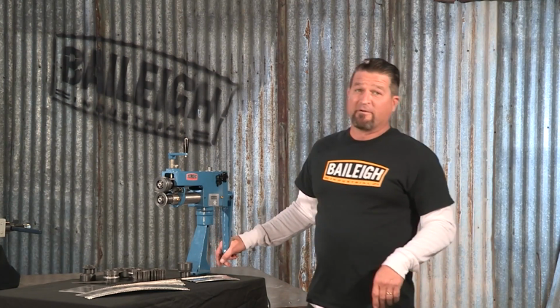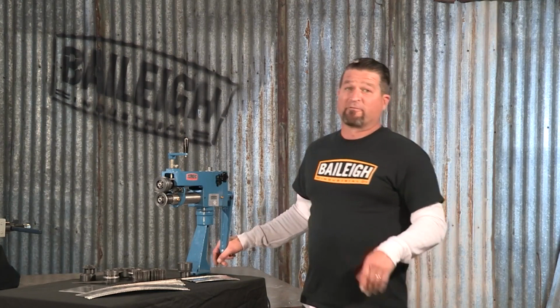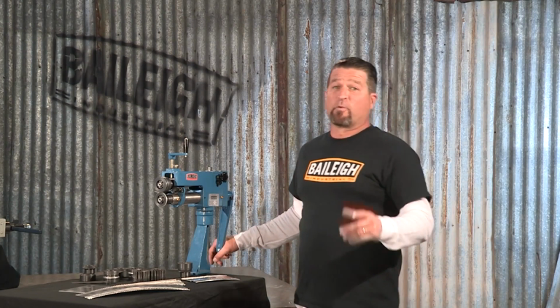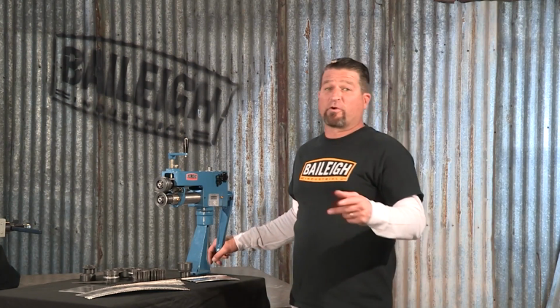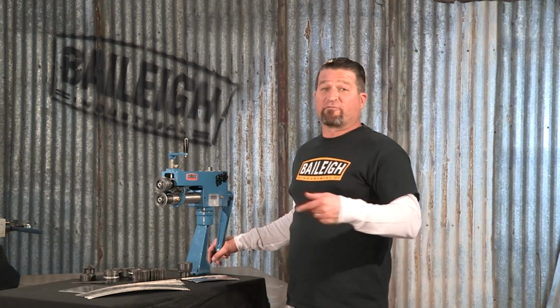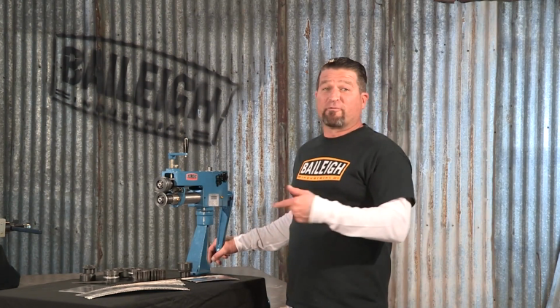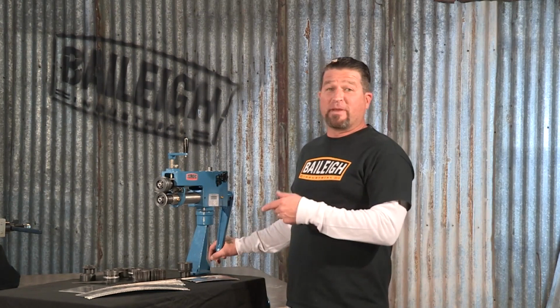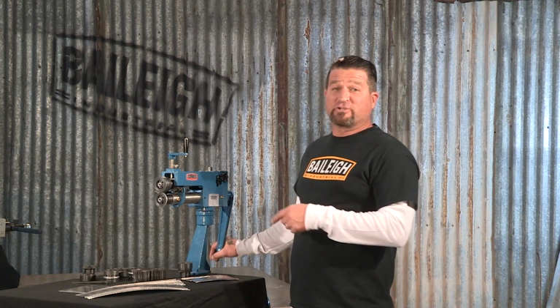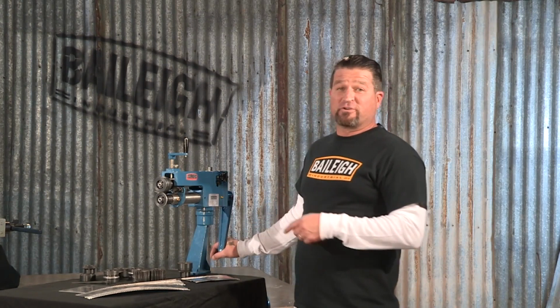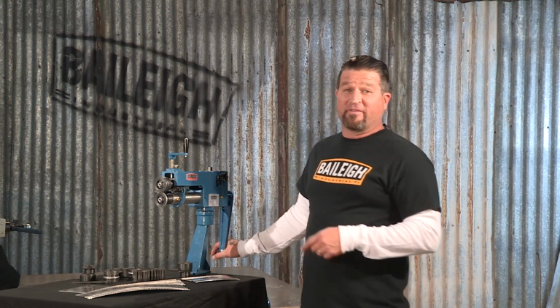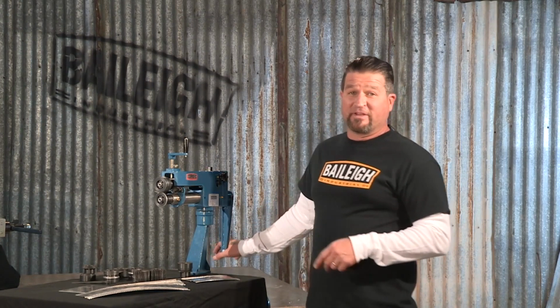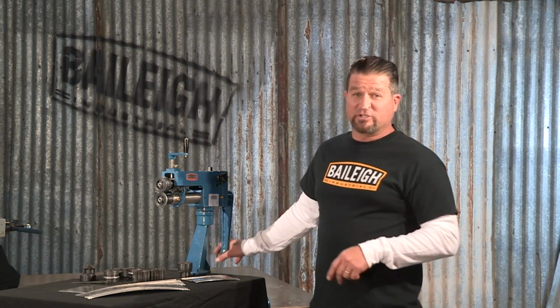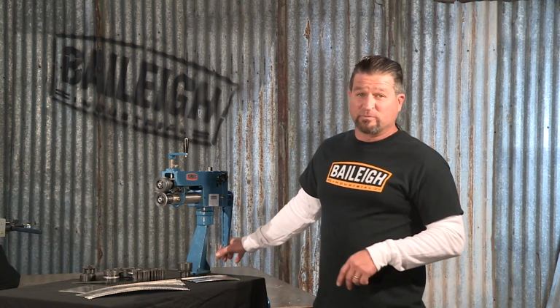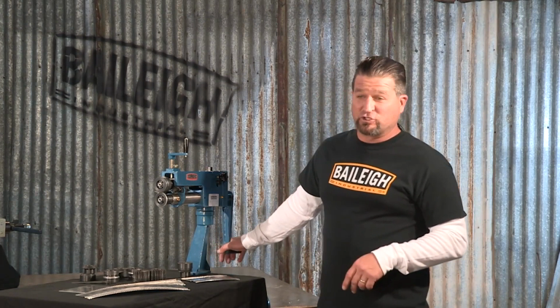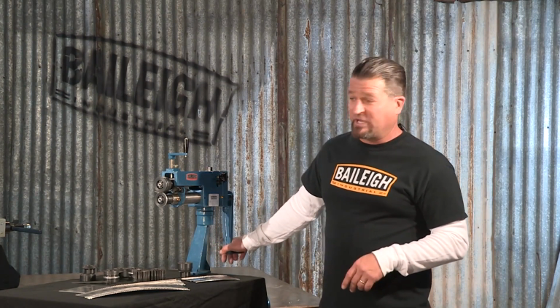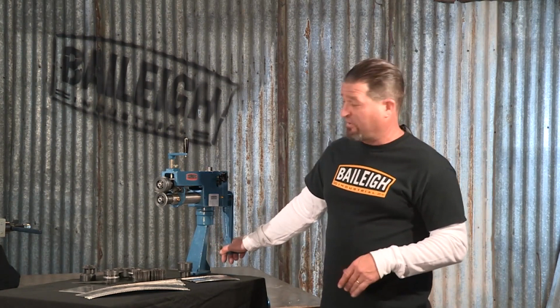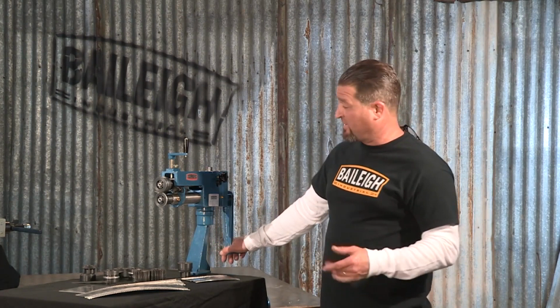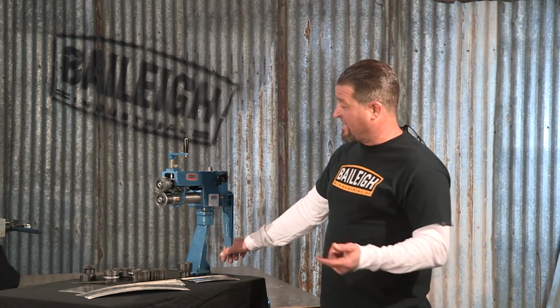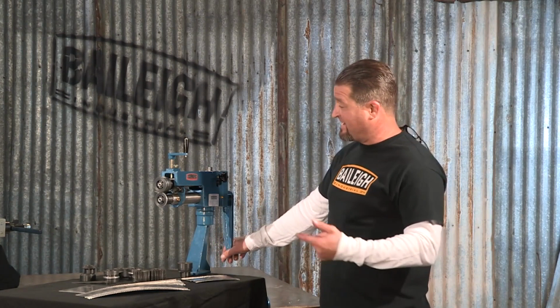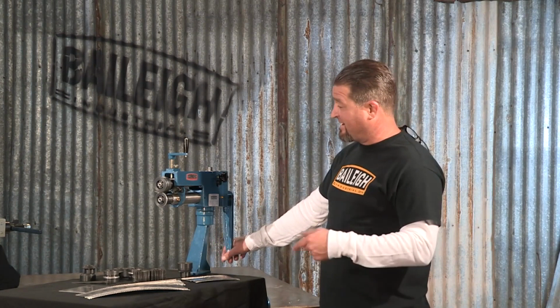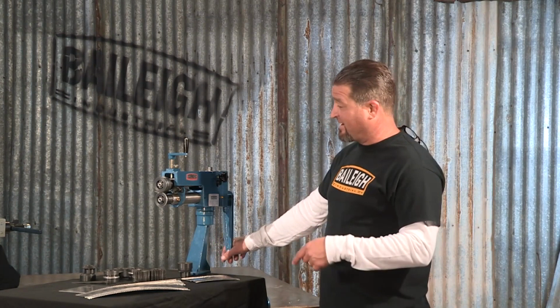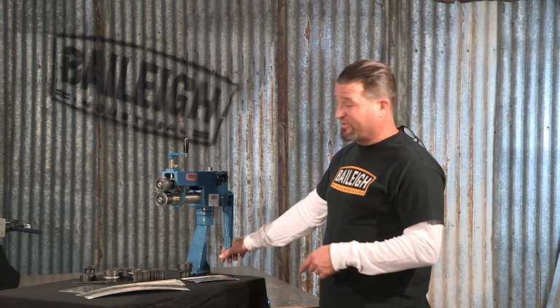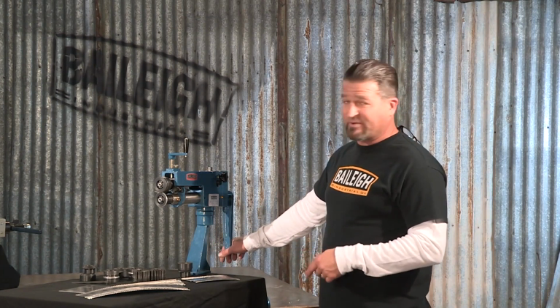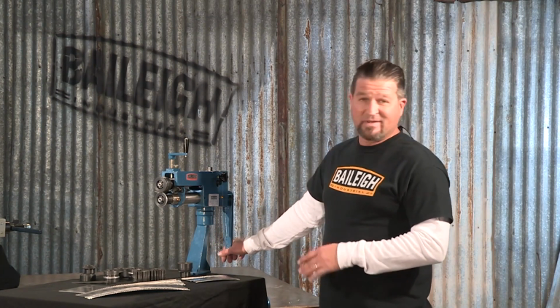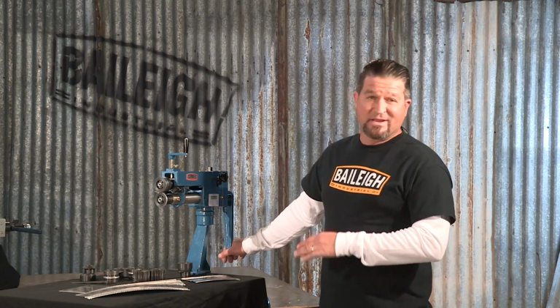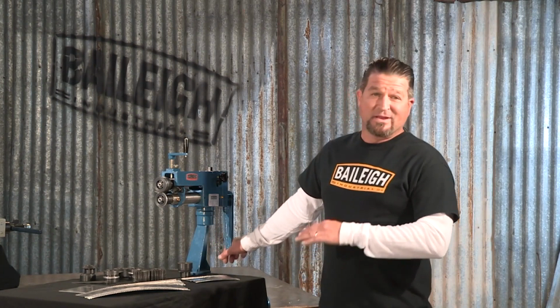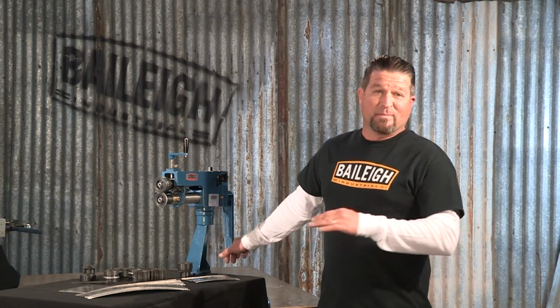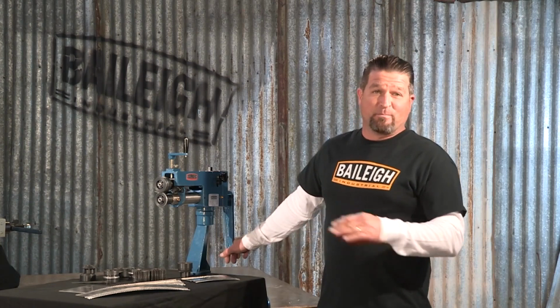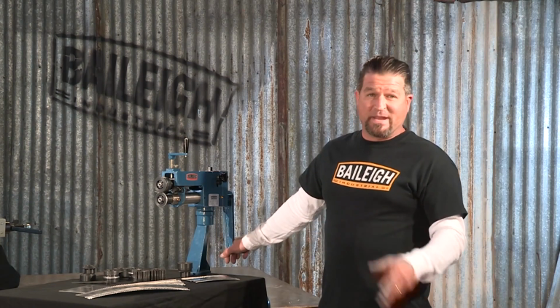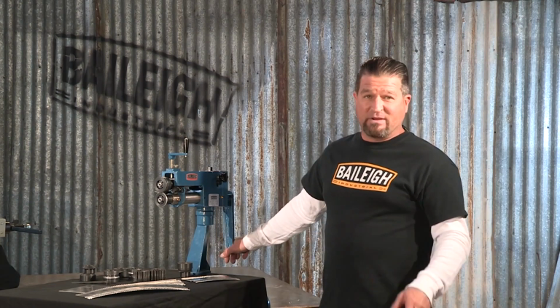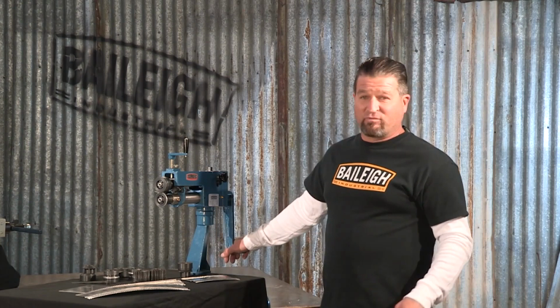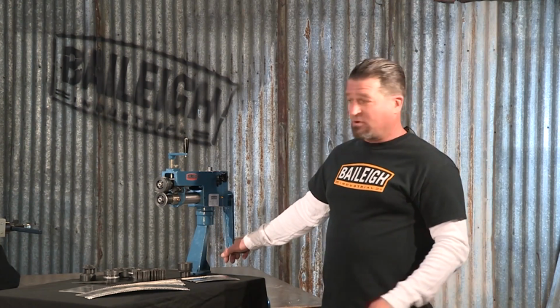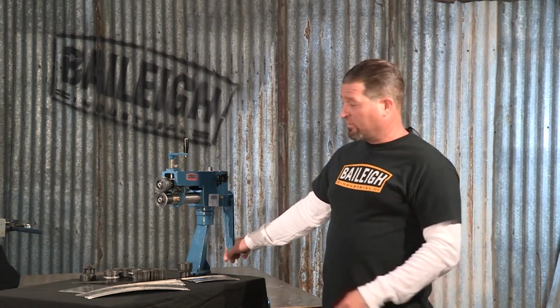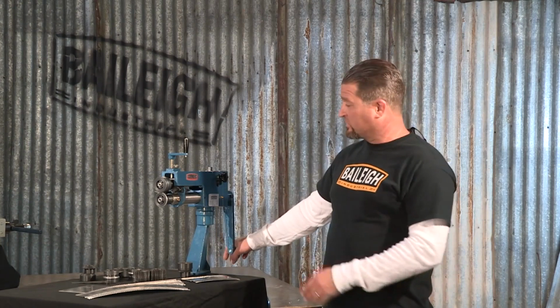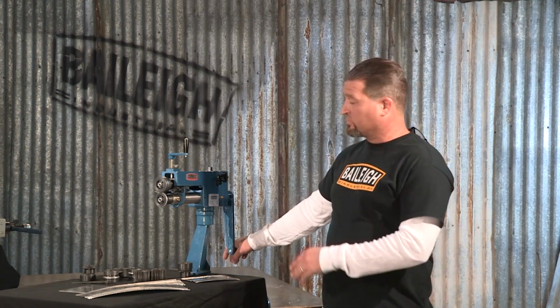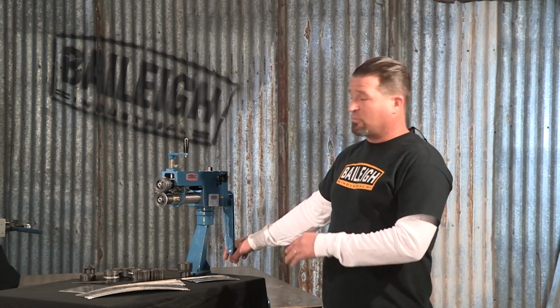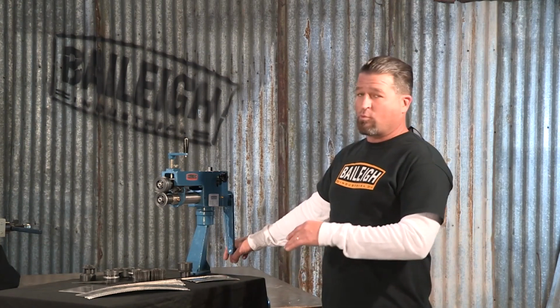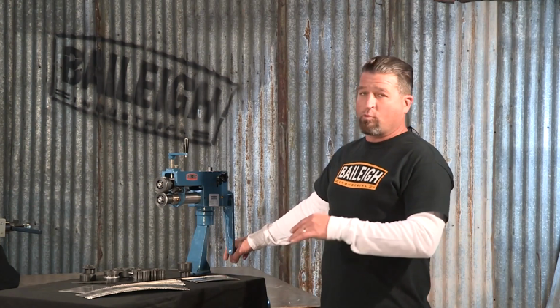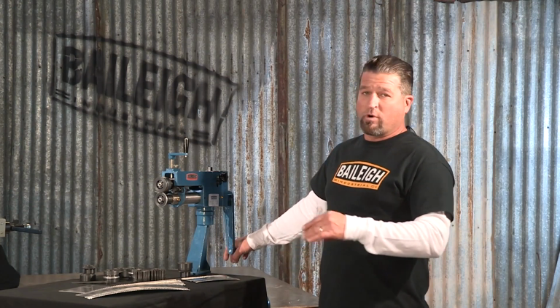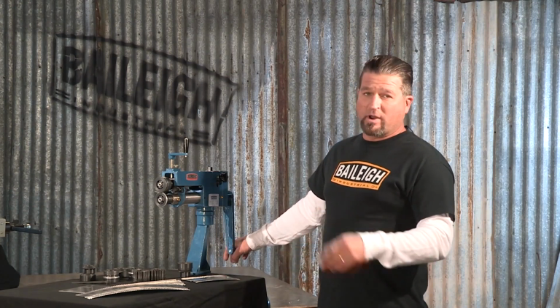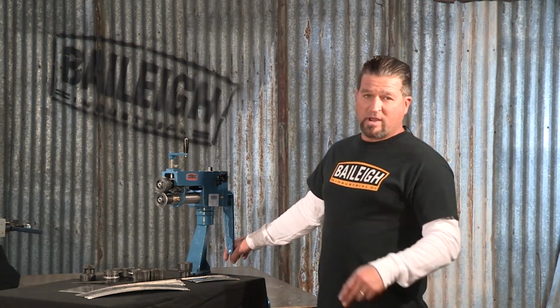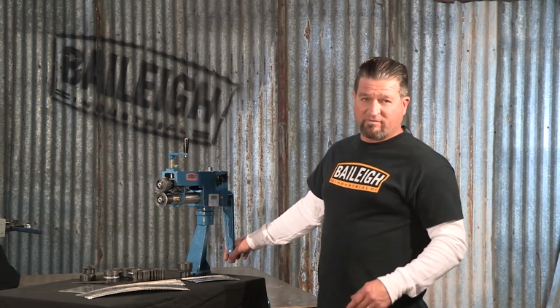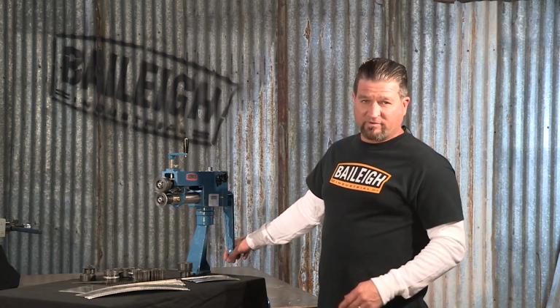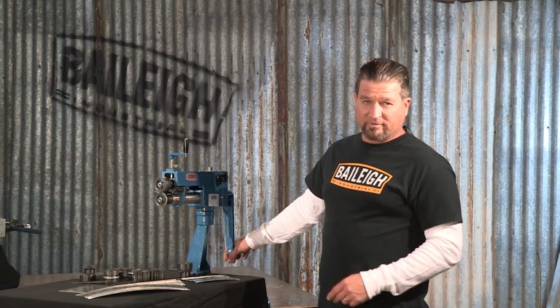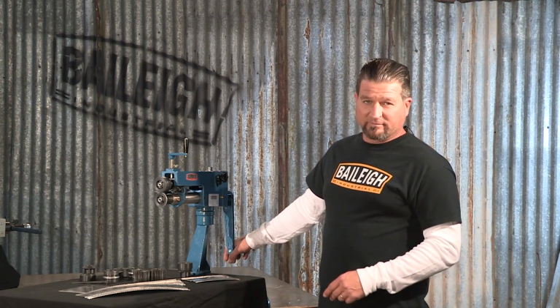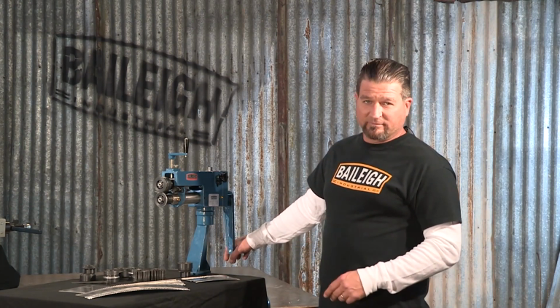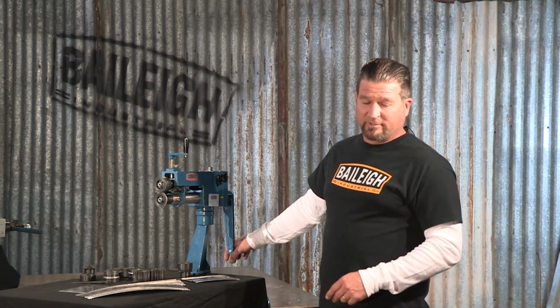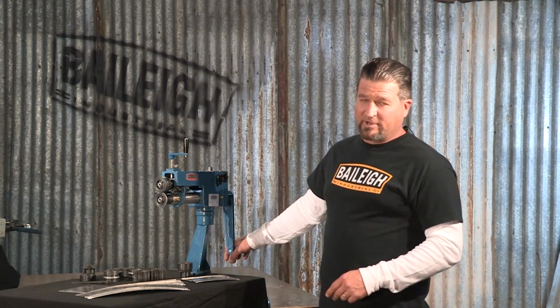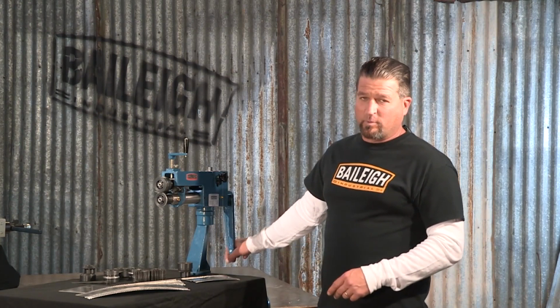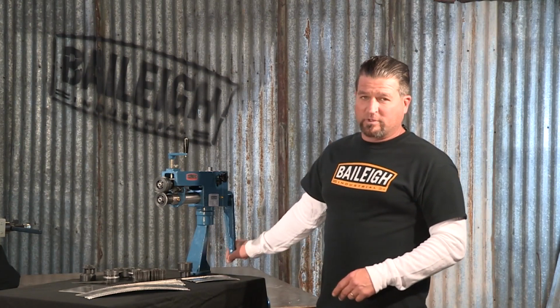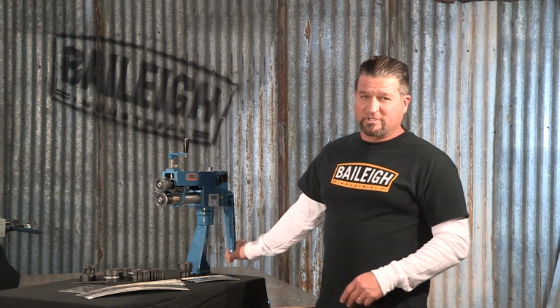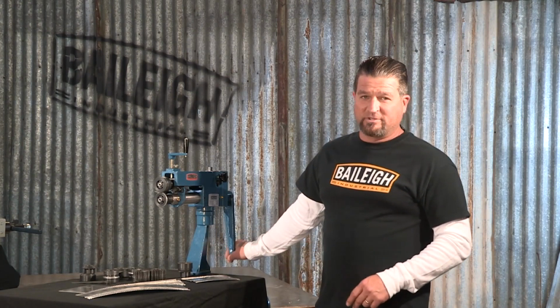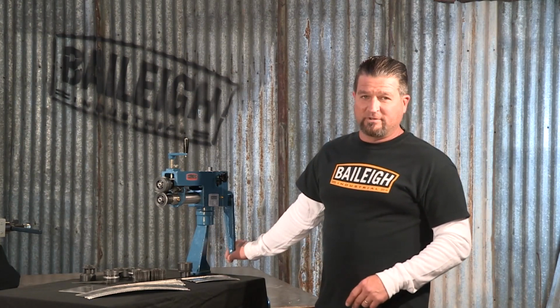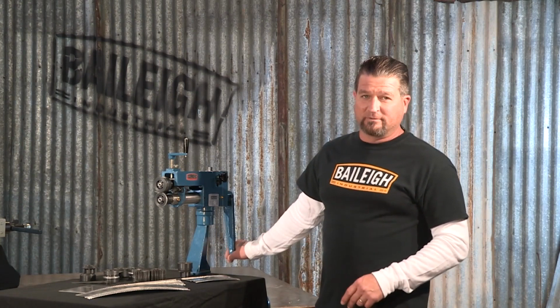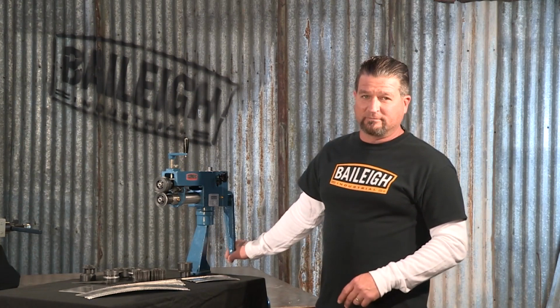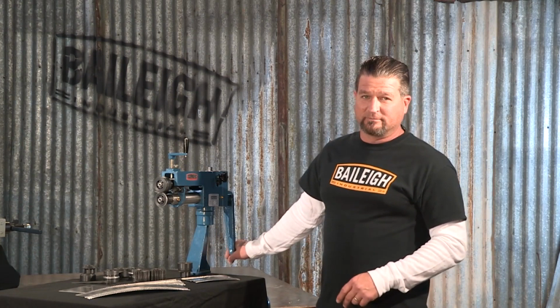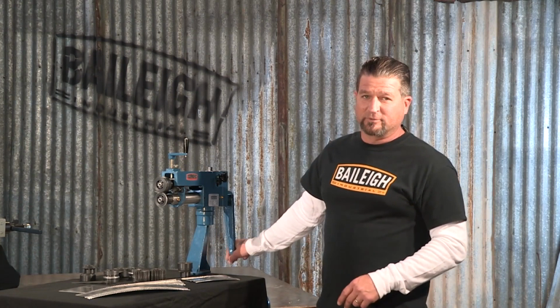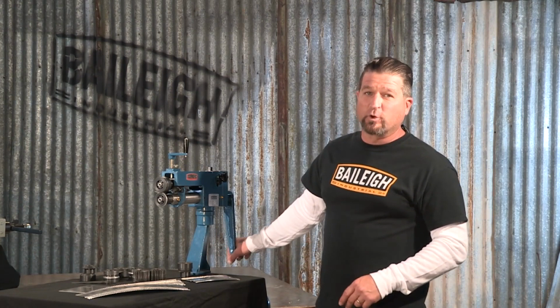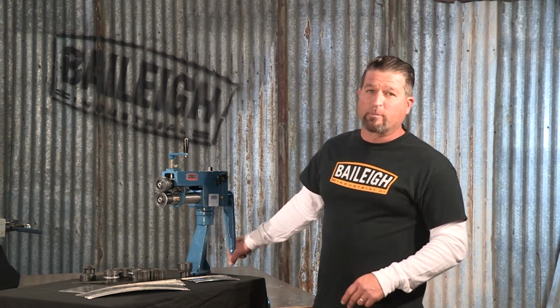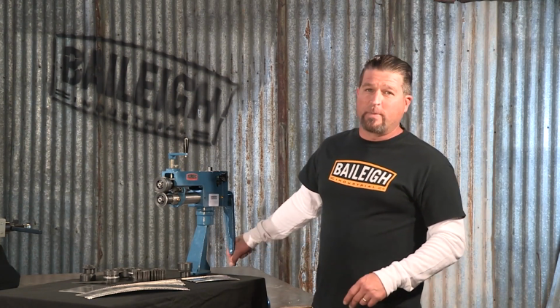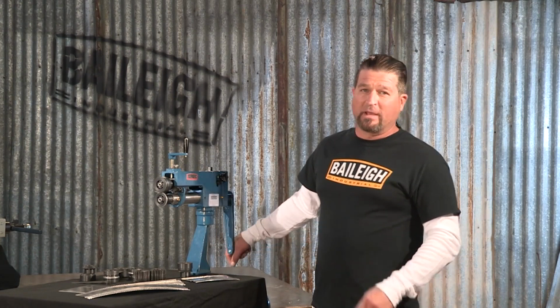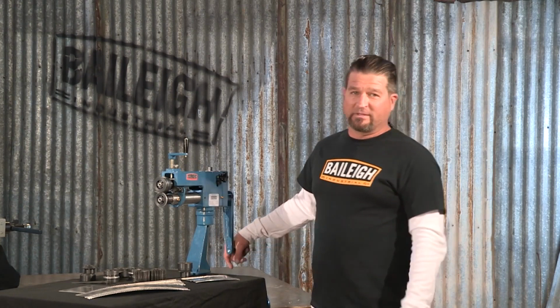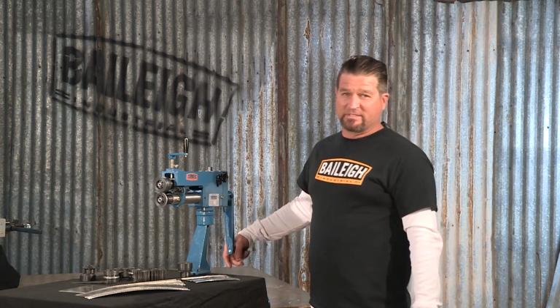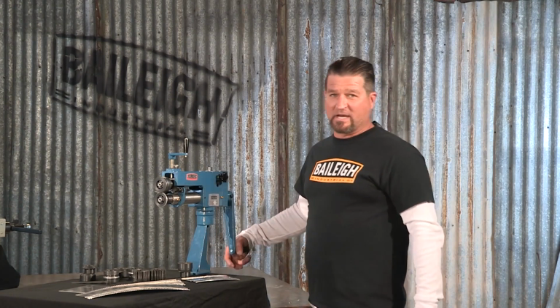For more information on this machine or any other bead rollers, you know what to do — go to Bailey.com.